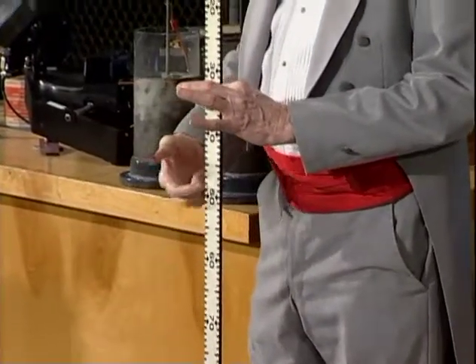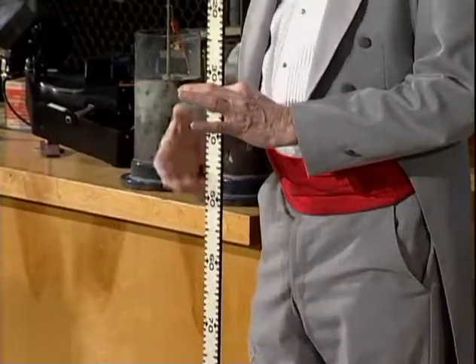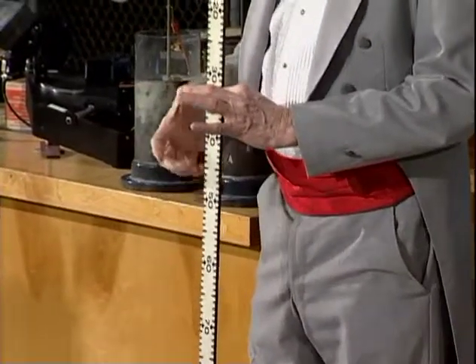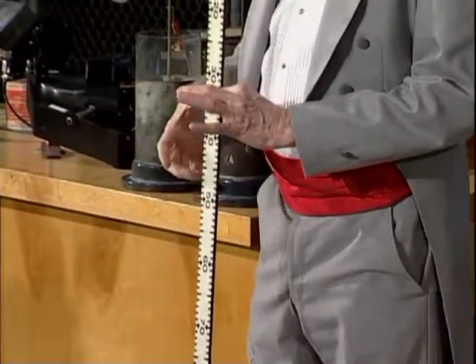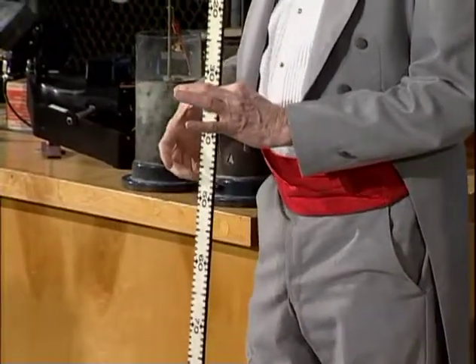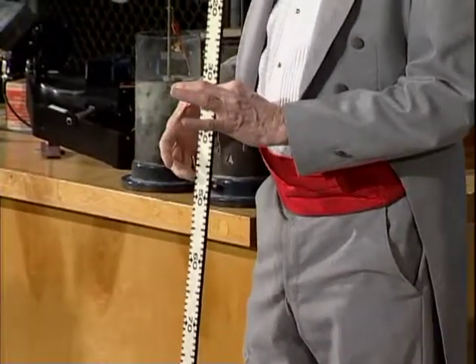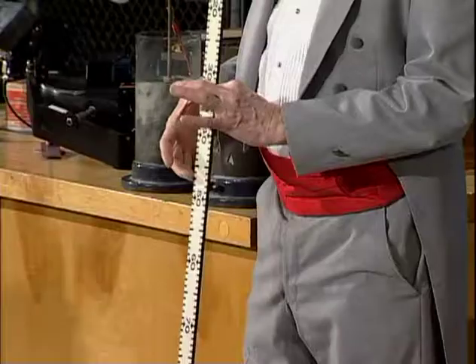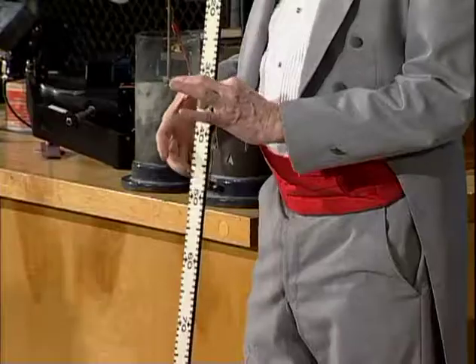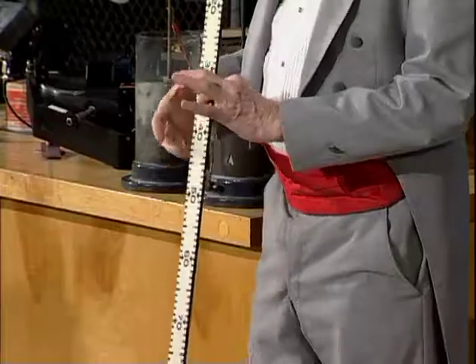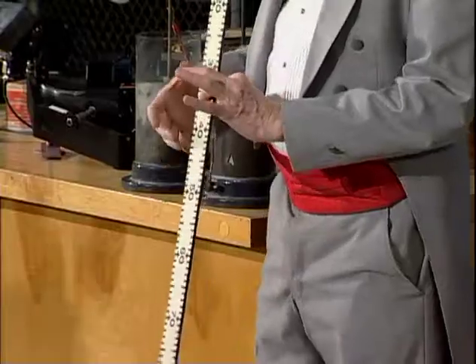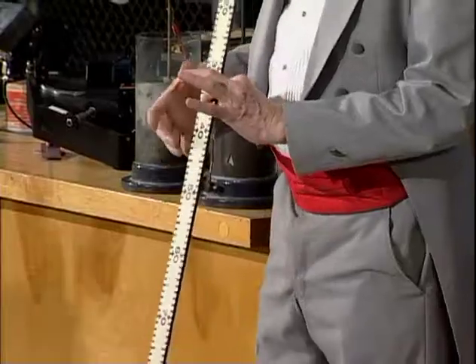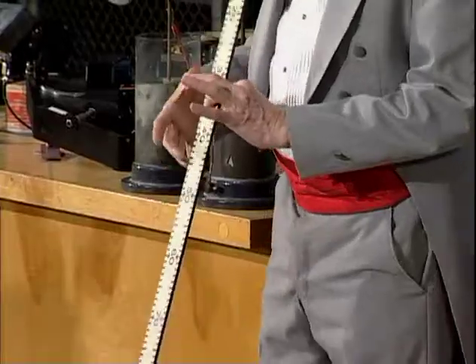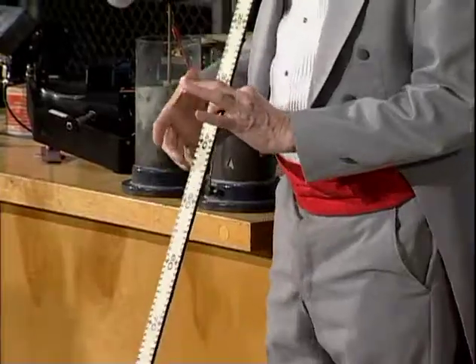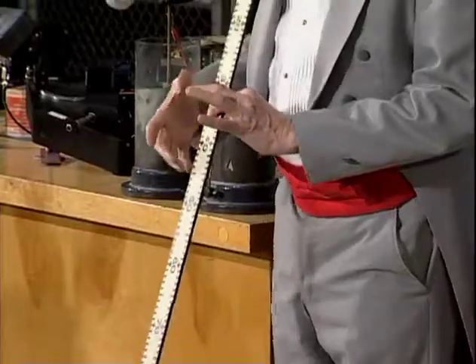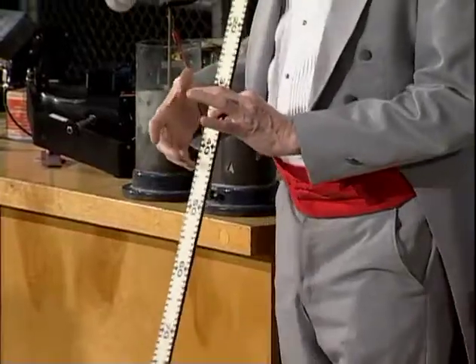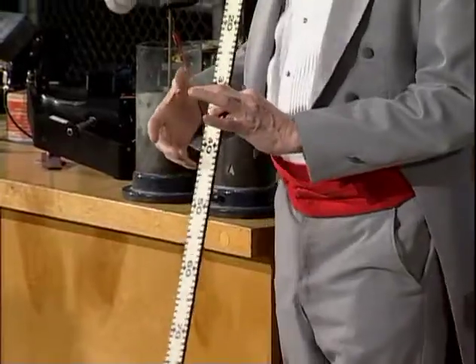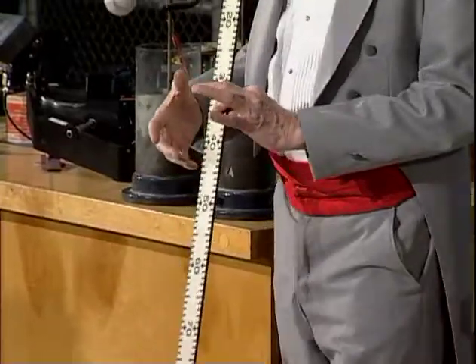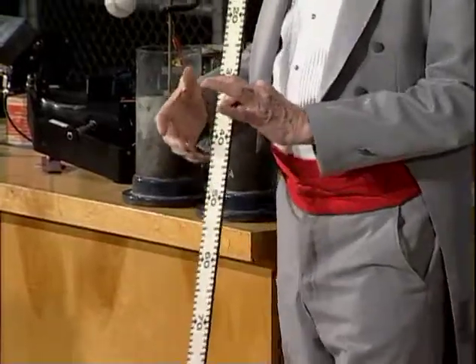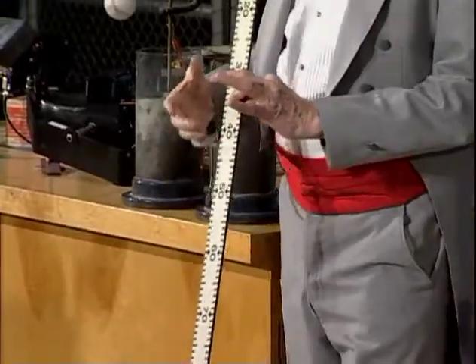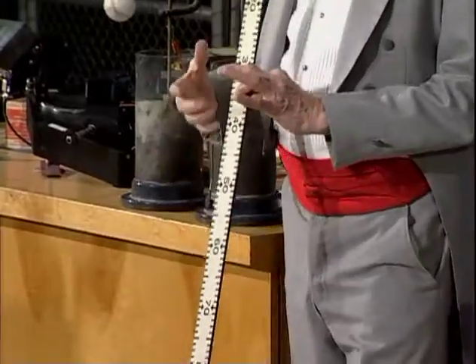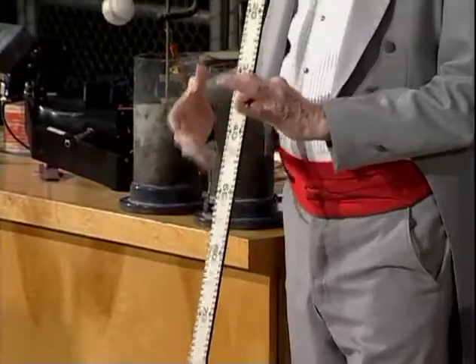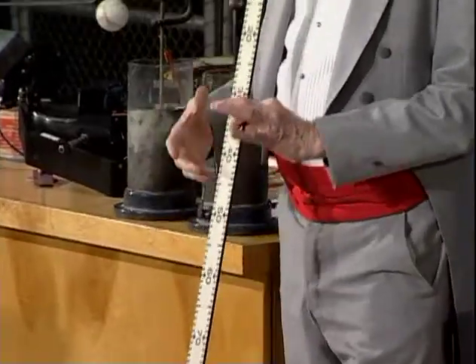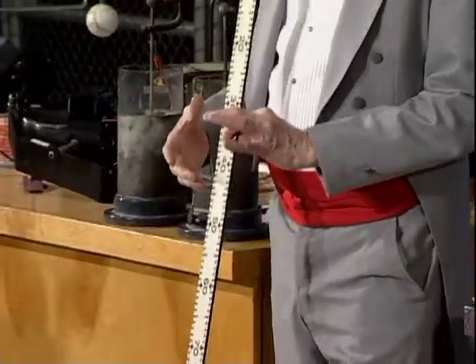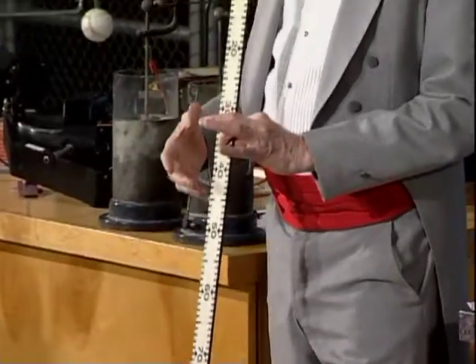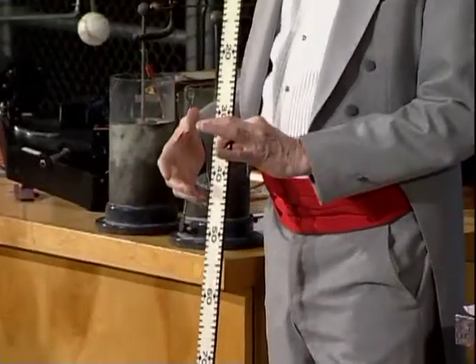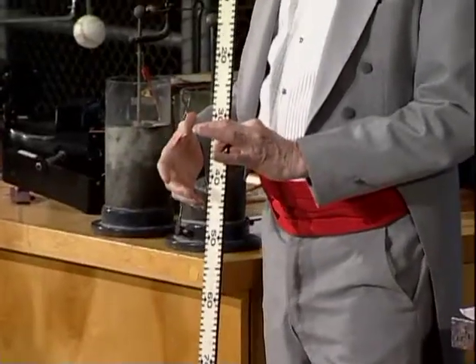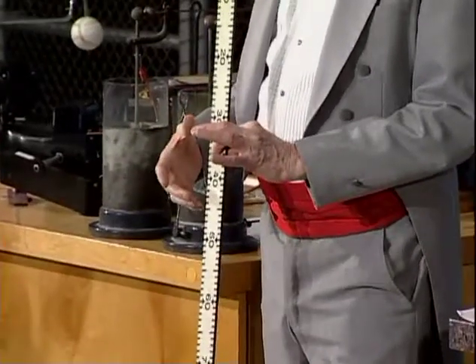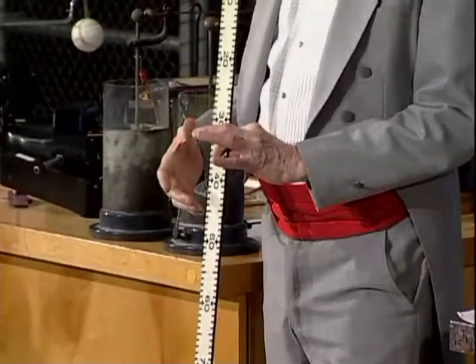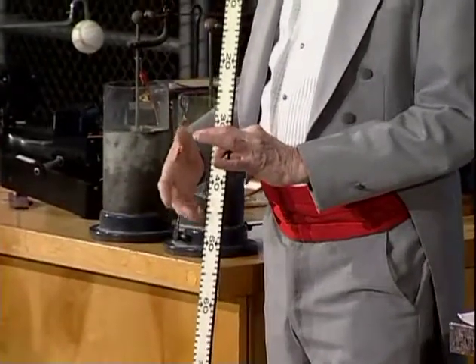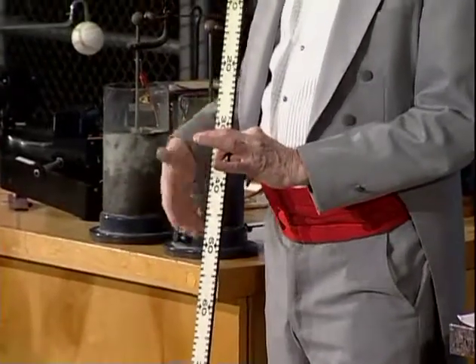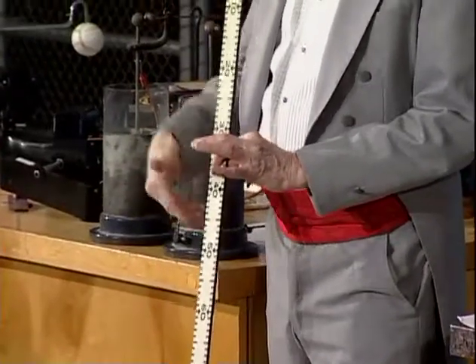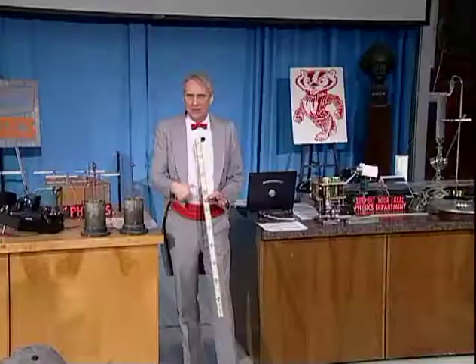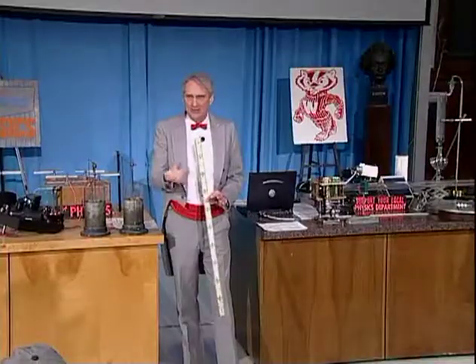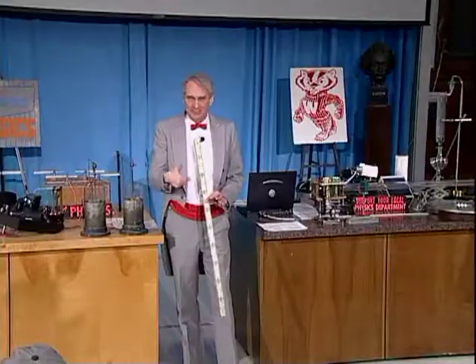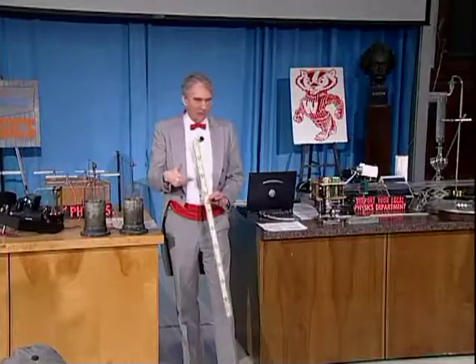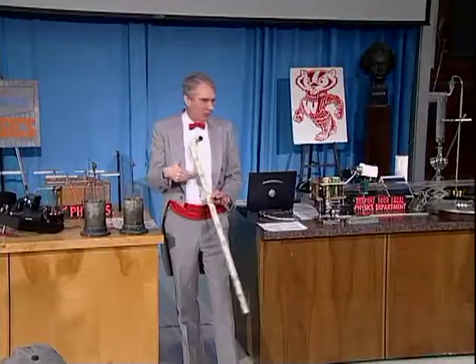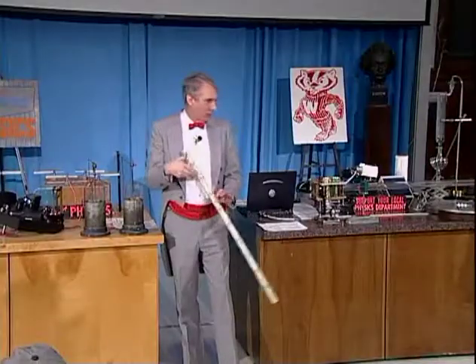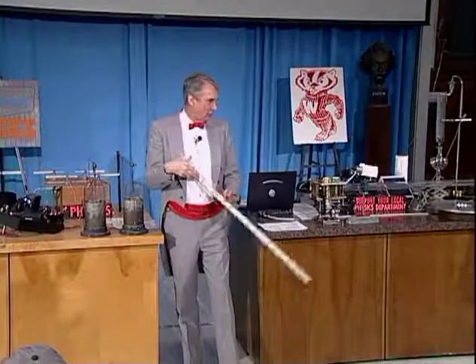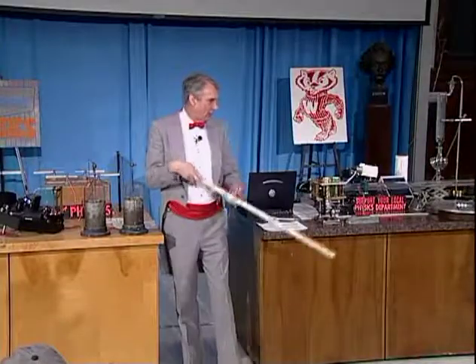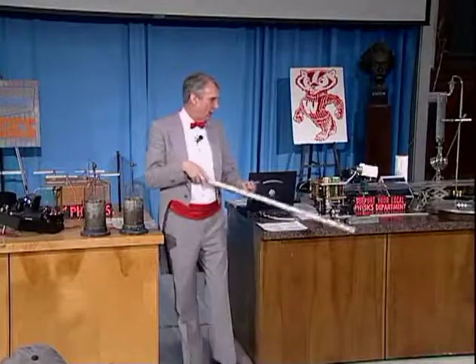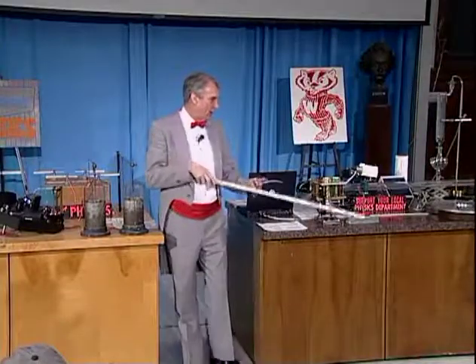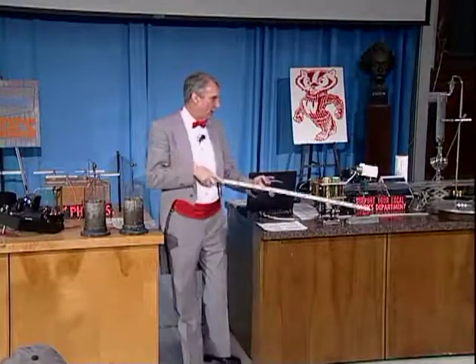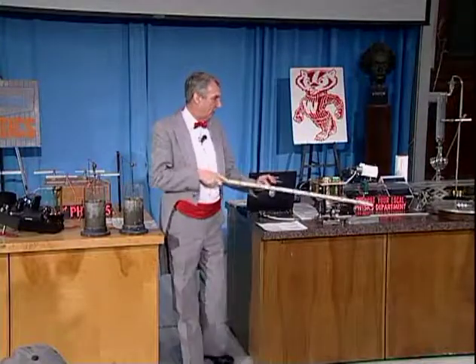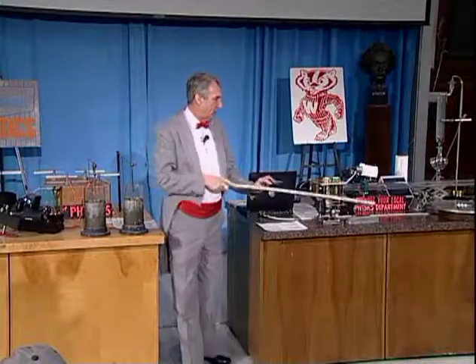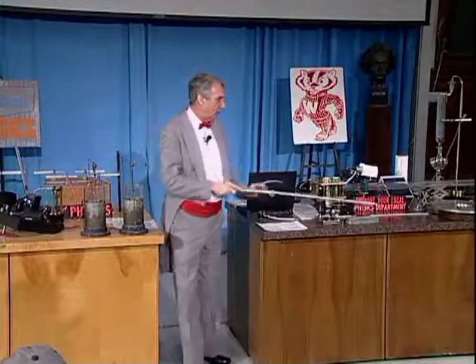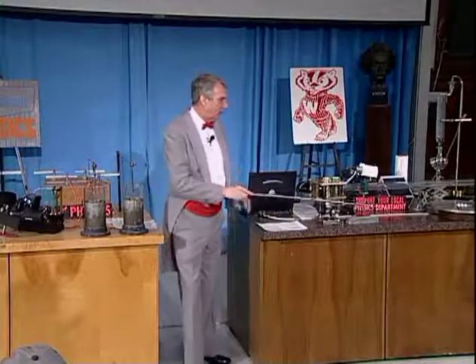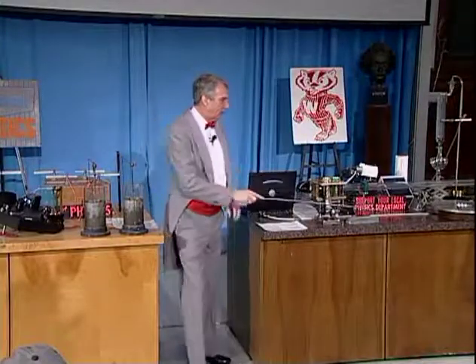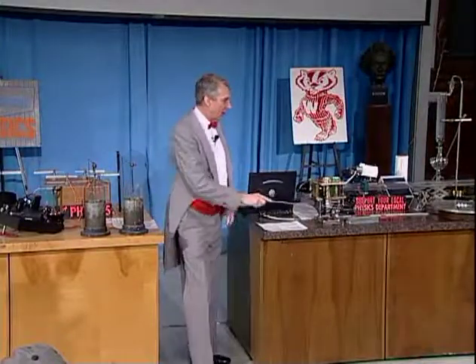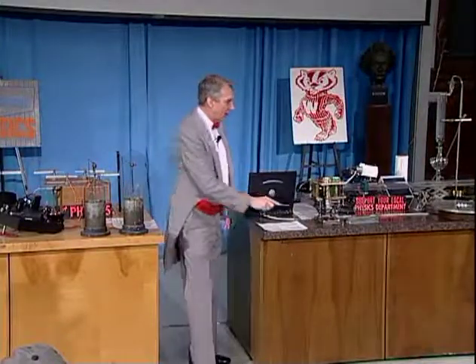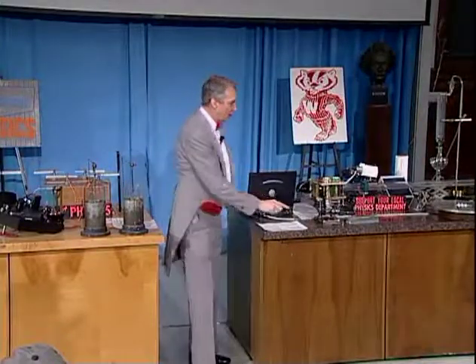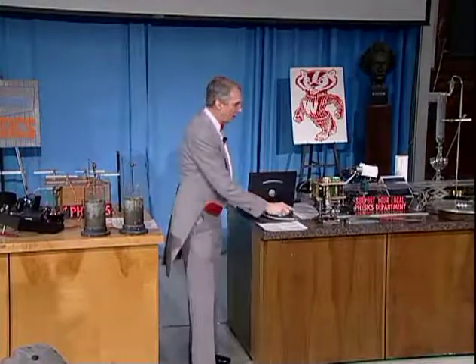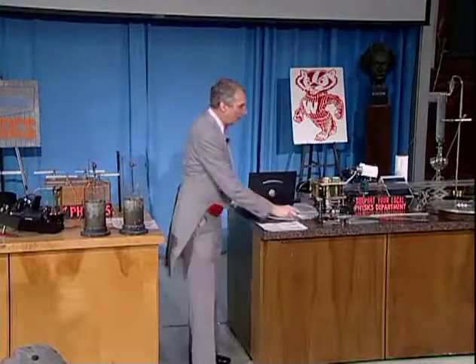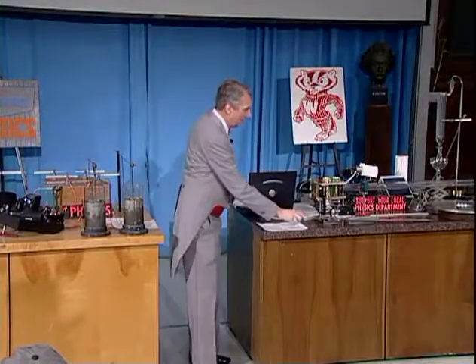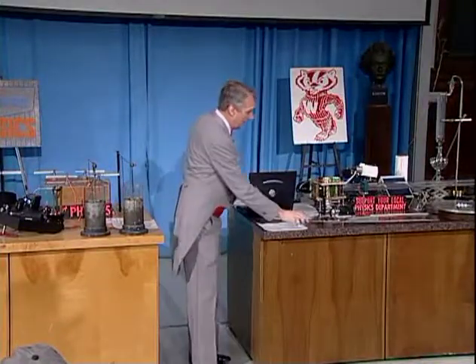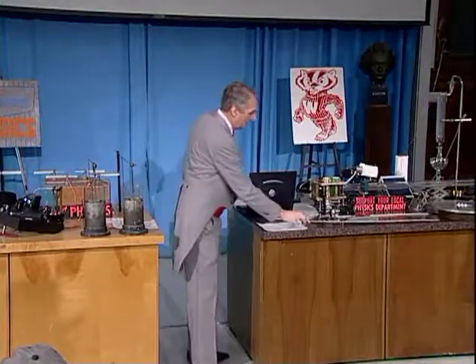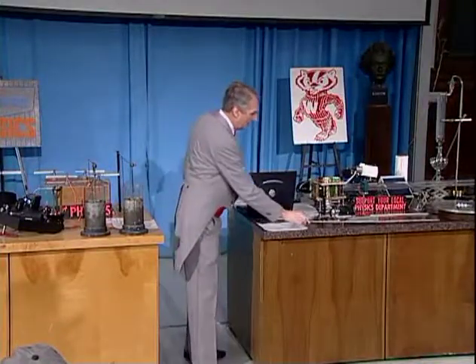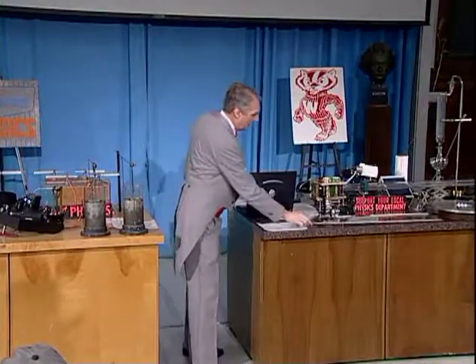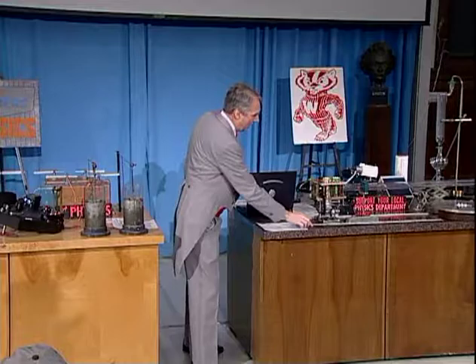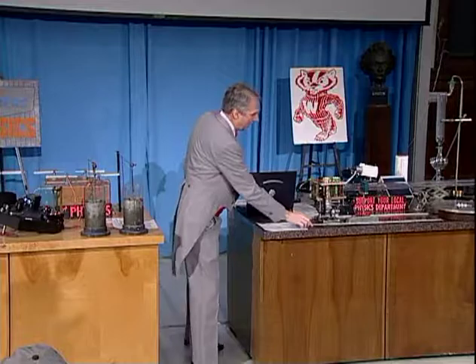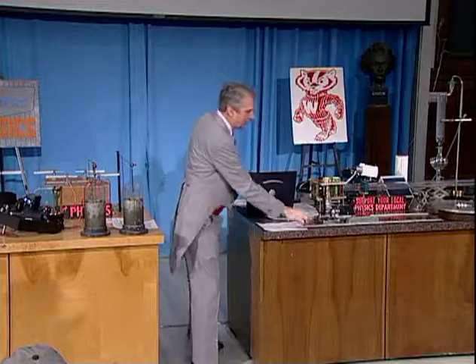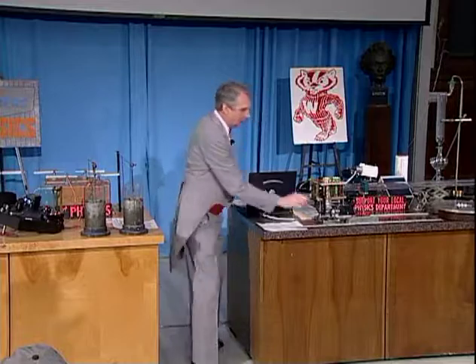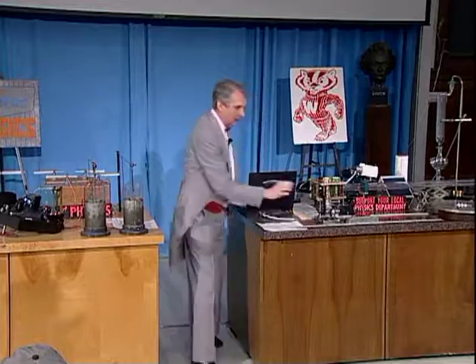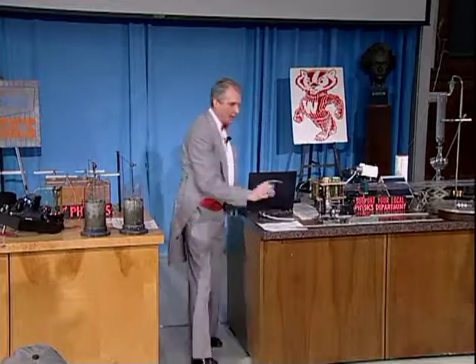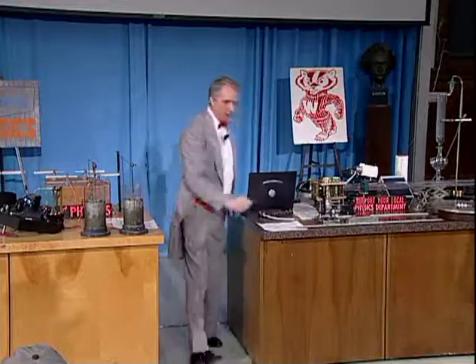You will, in essence, measure their reaction time. The farther it falls, the slower their reaction time. Let's try it again.